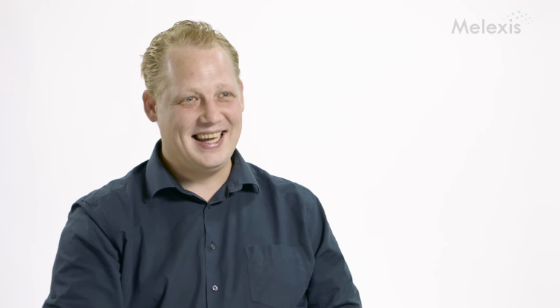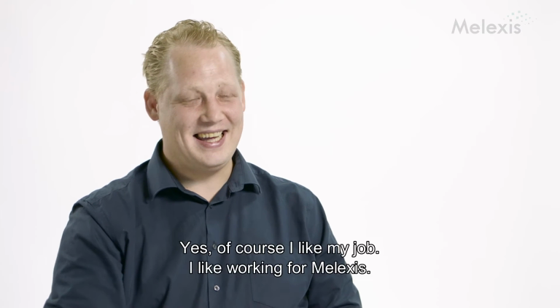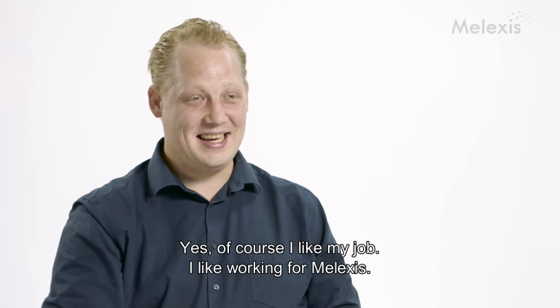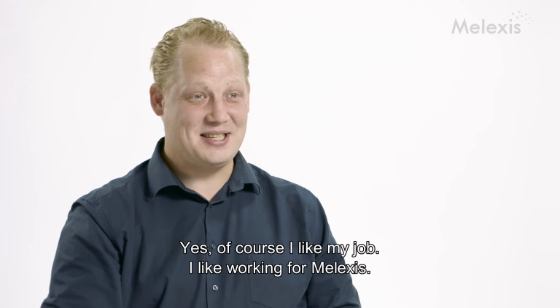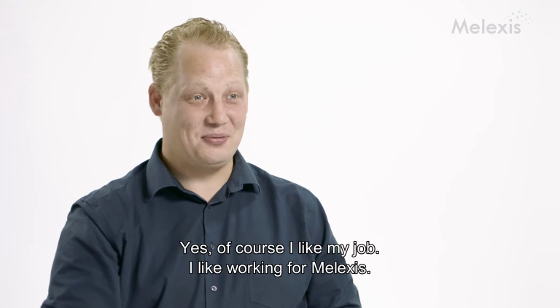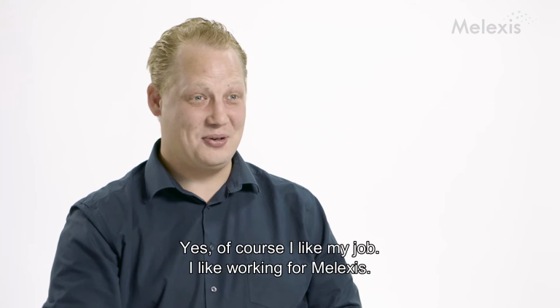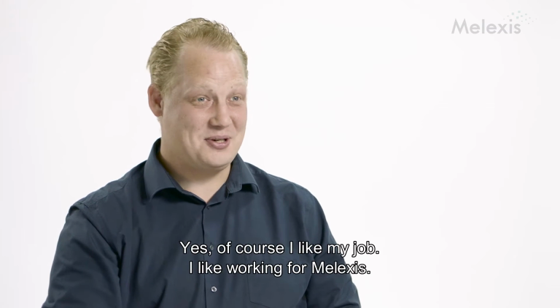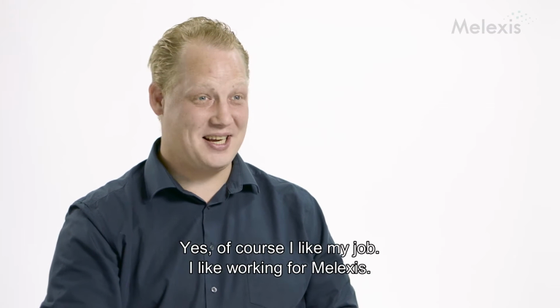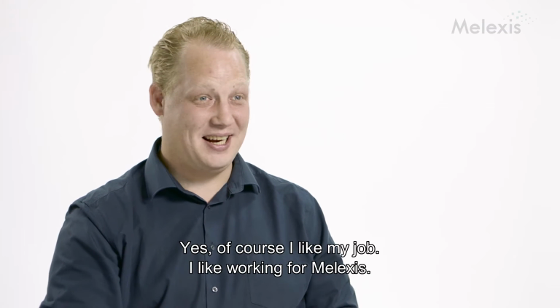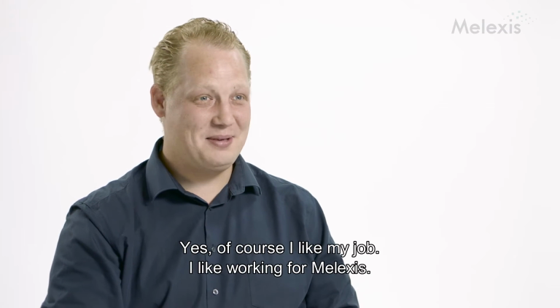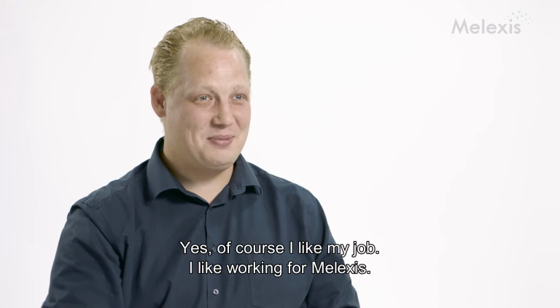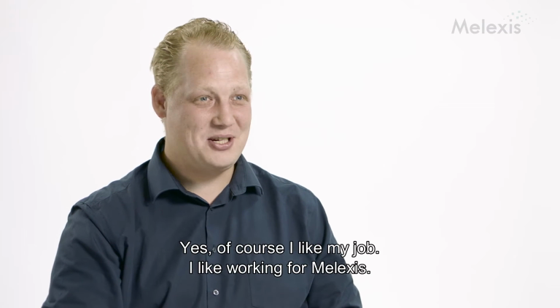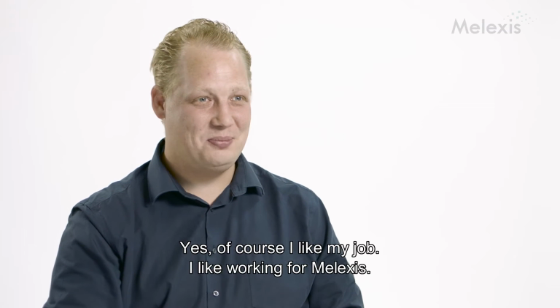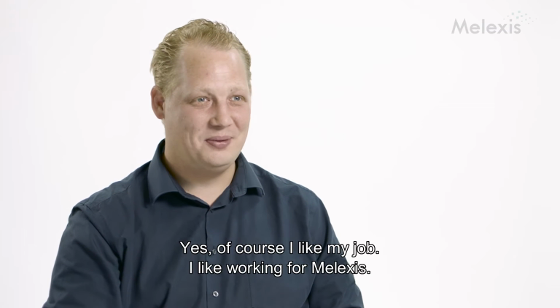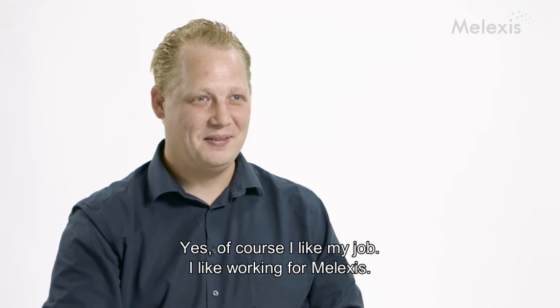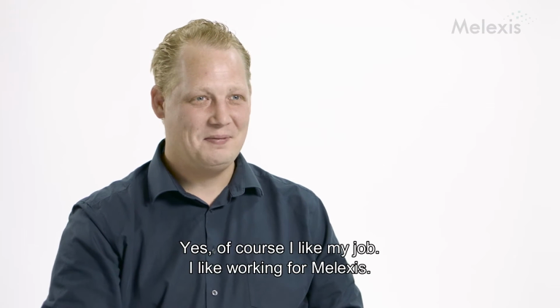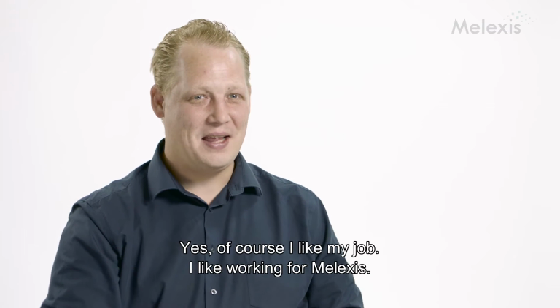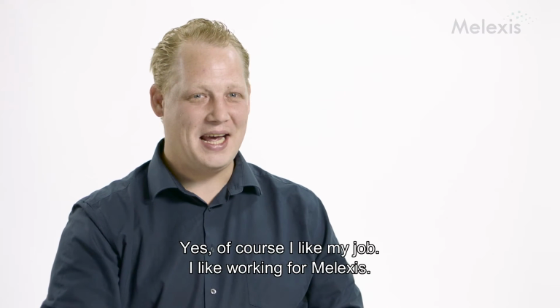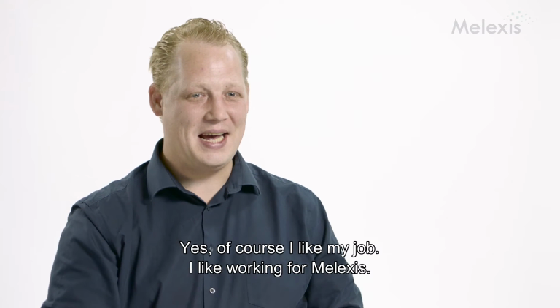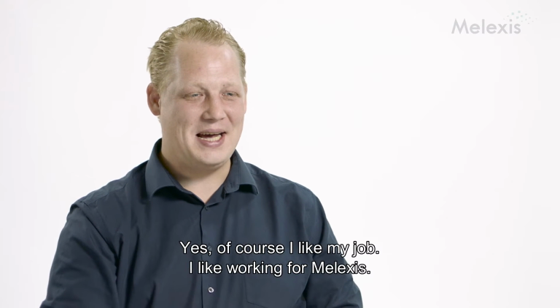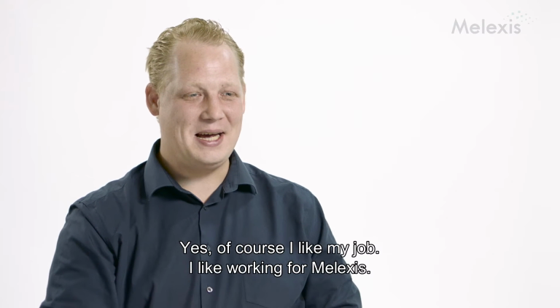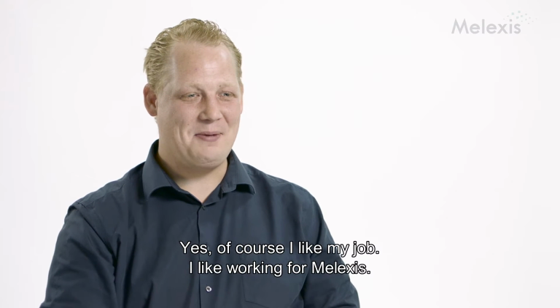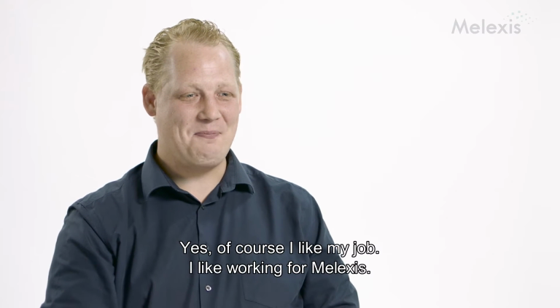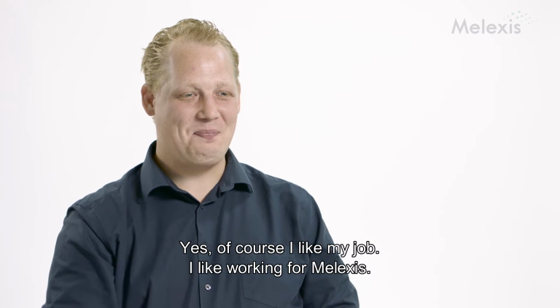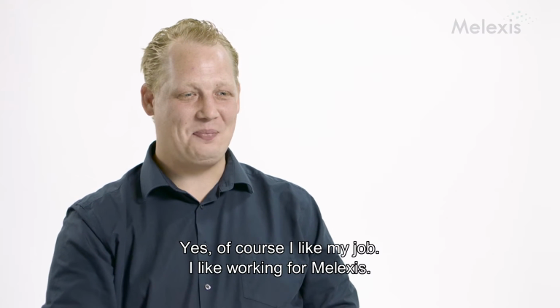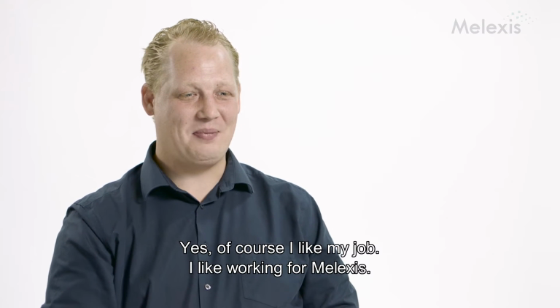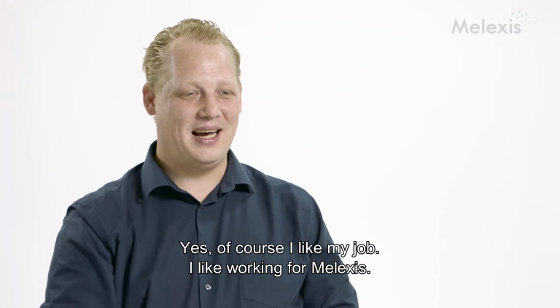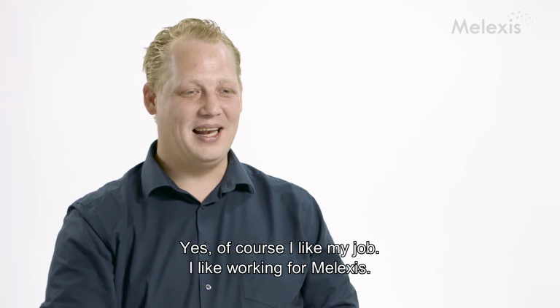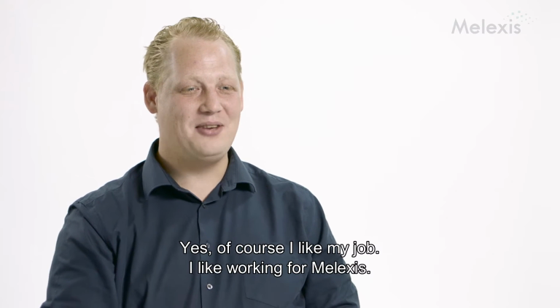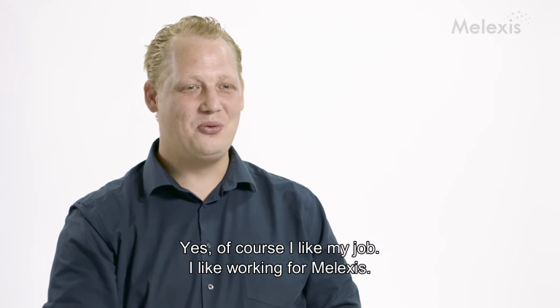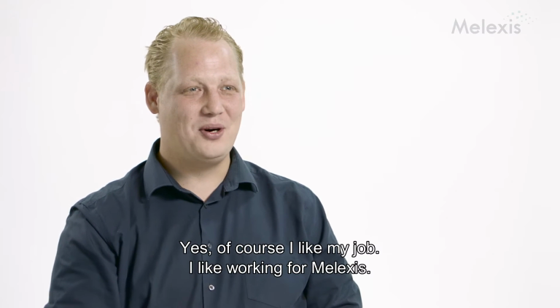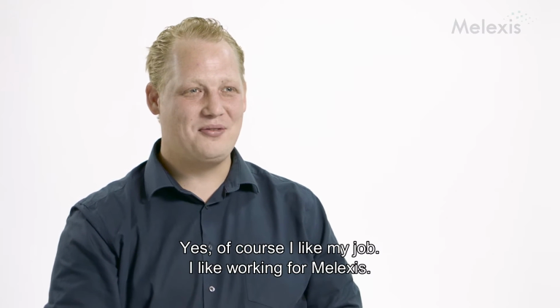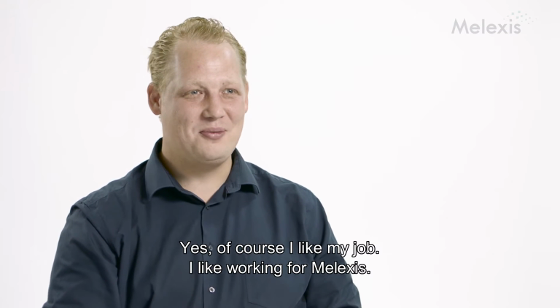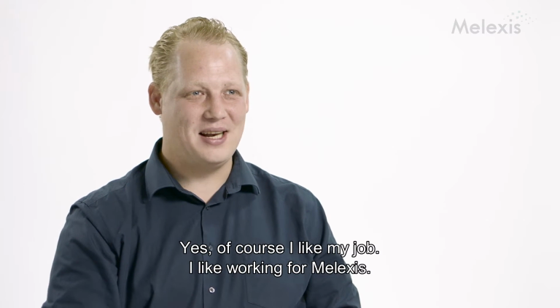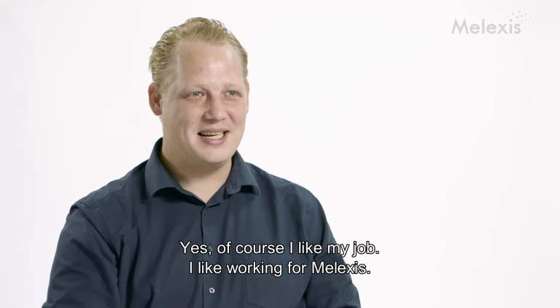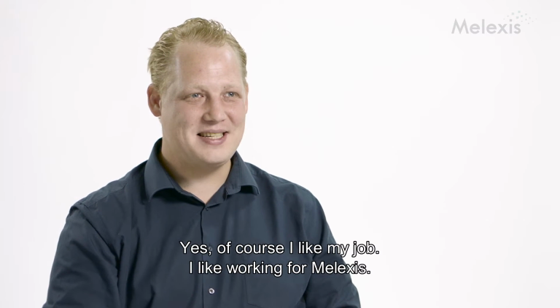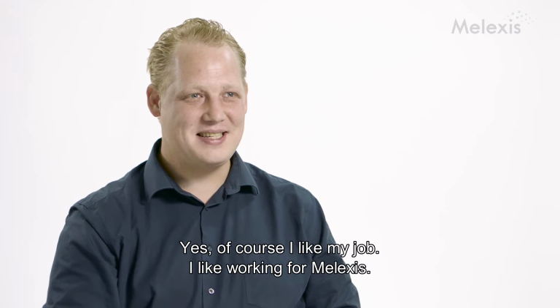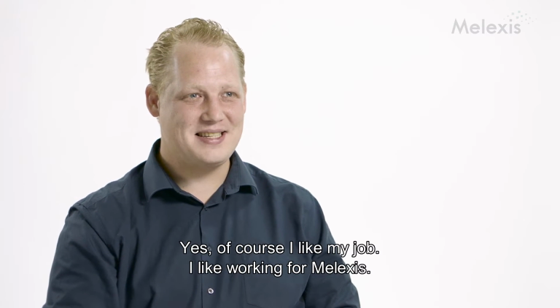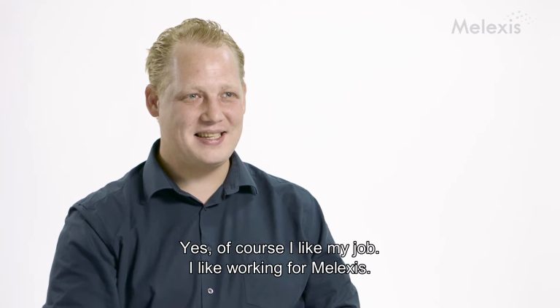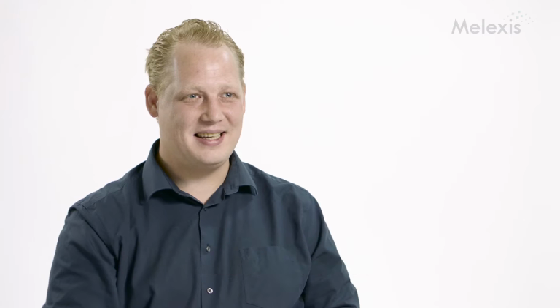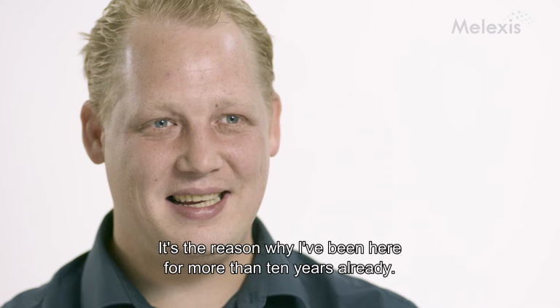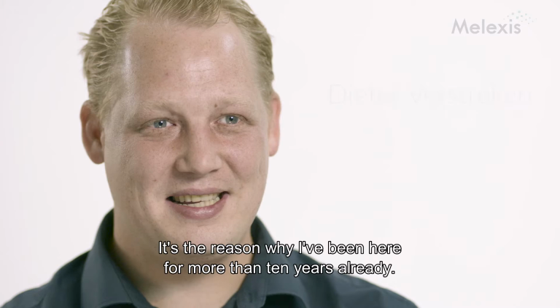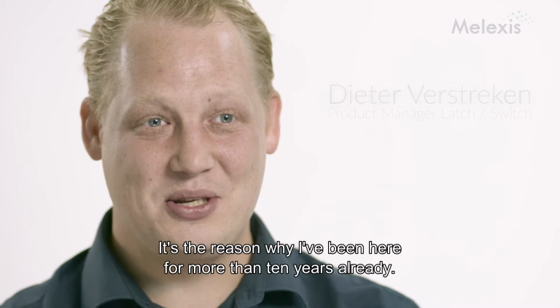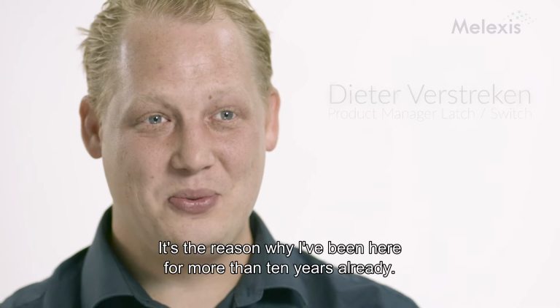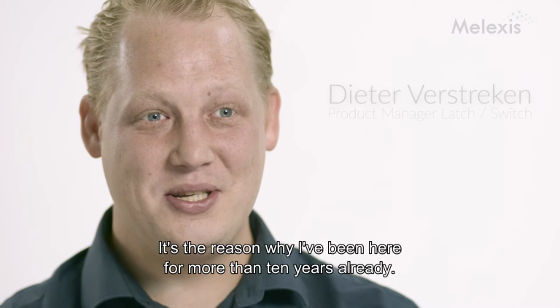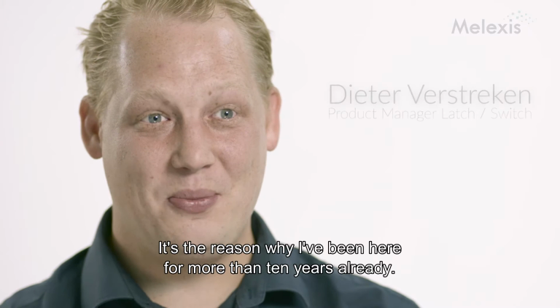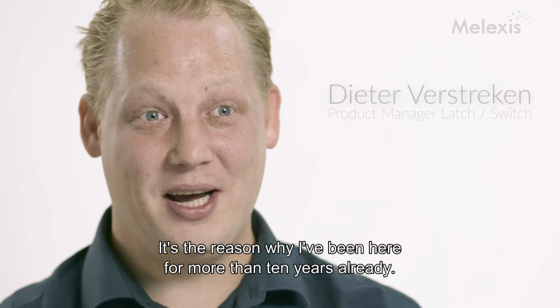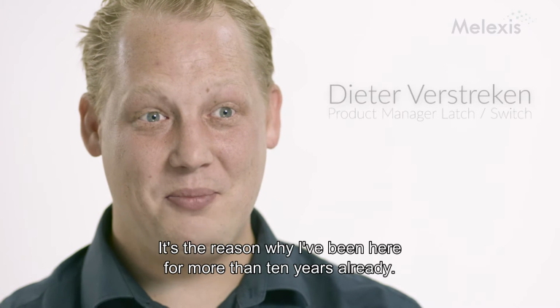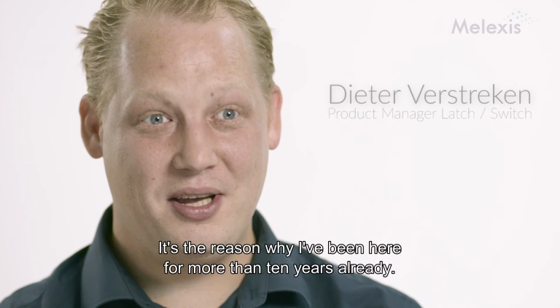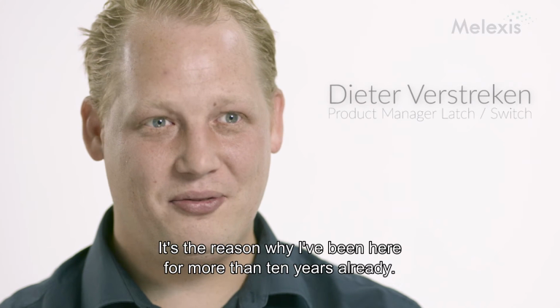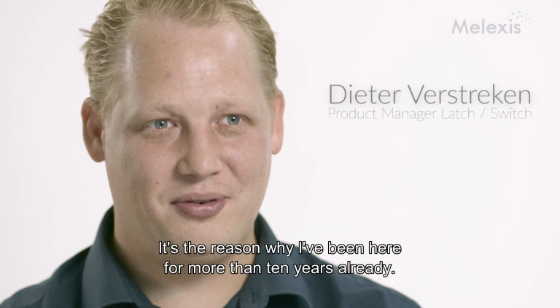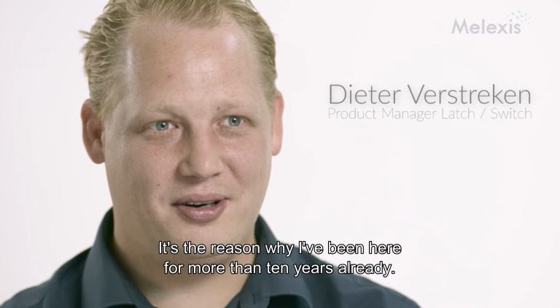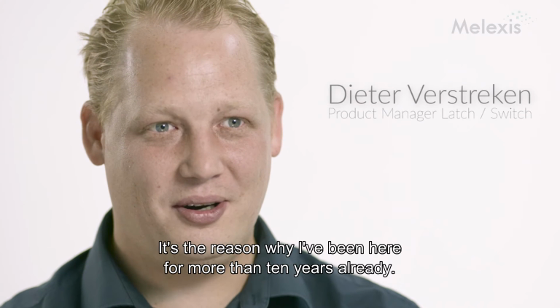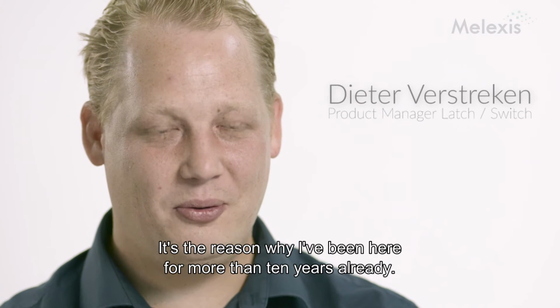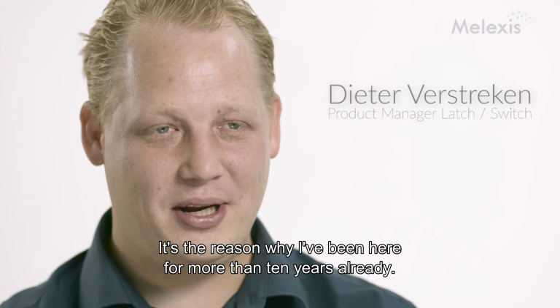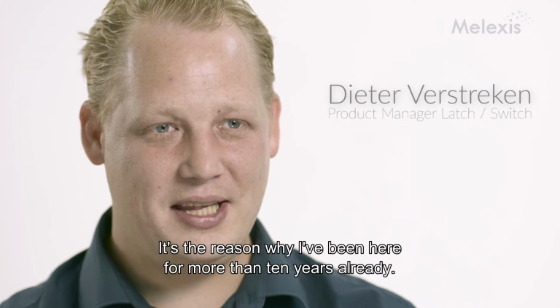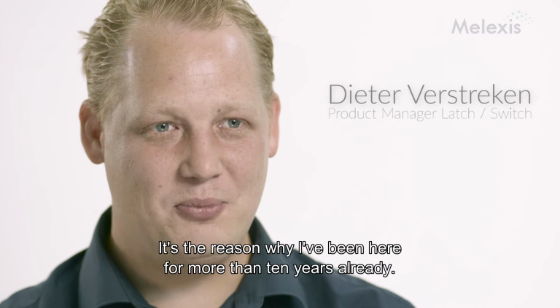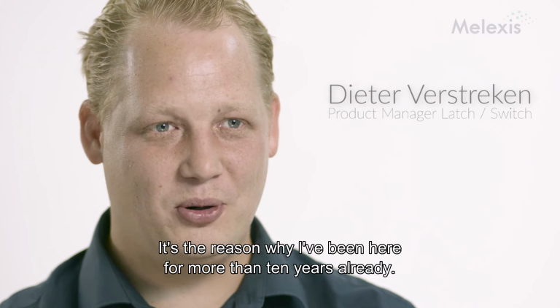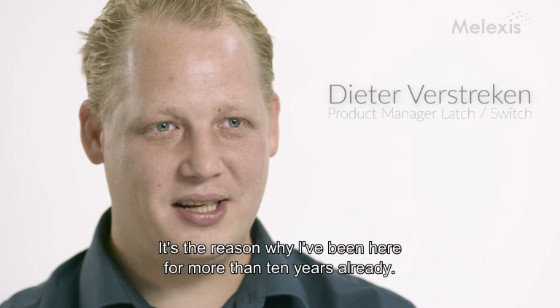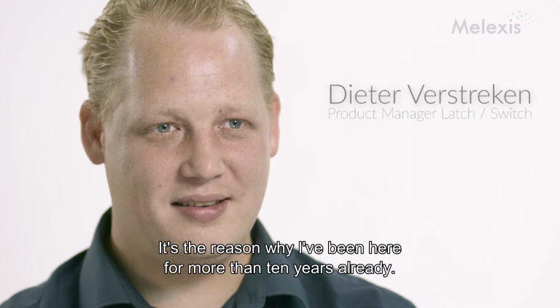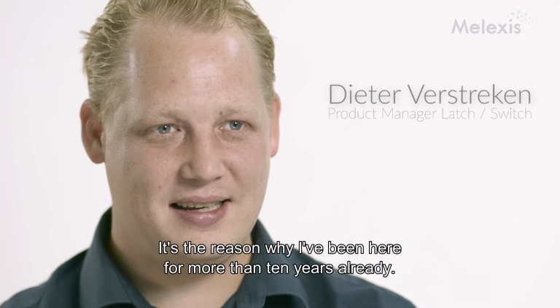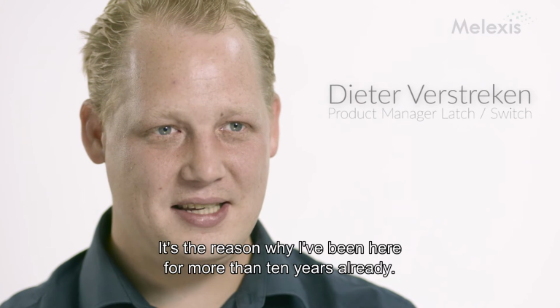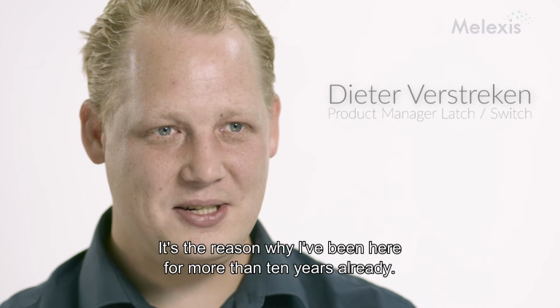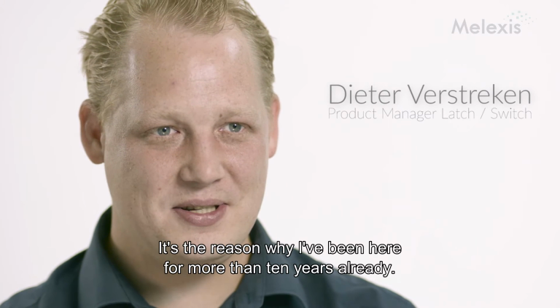Yes, of course, I like my job. I like to work for my Lexus. That's the reason why I'm here for already more than 10 years.